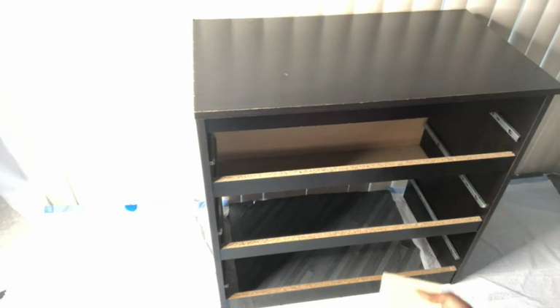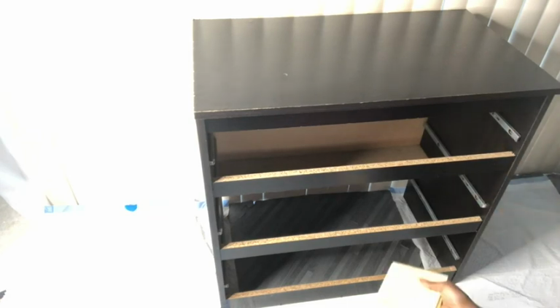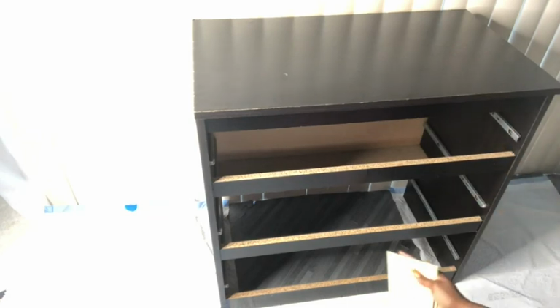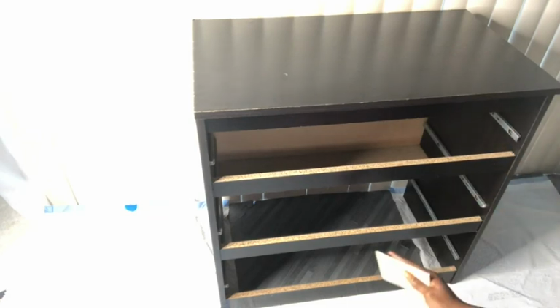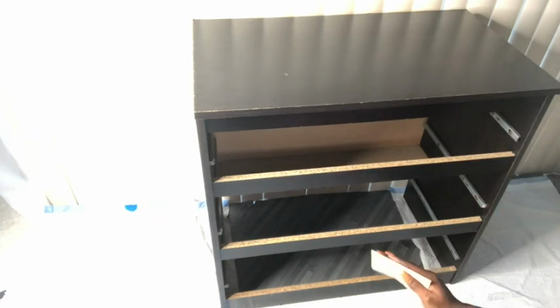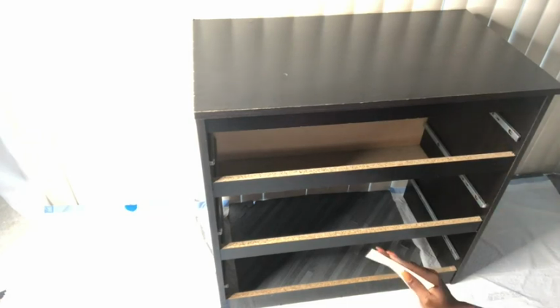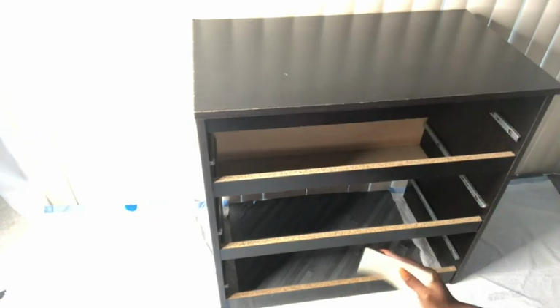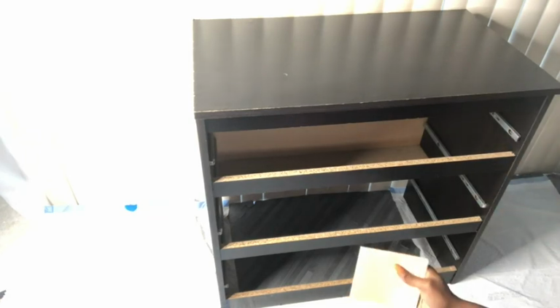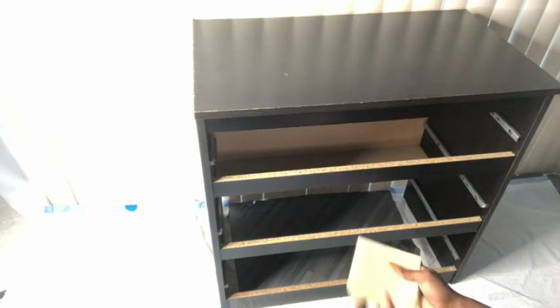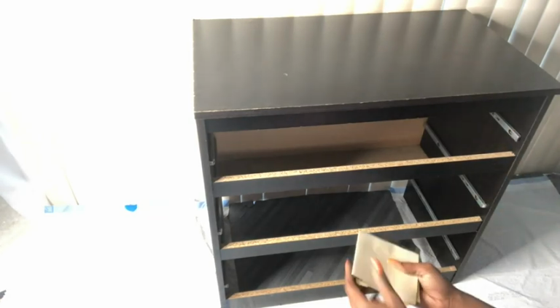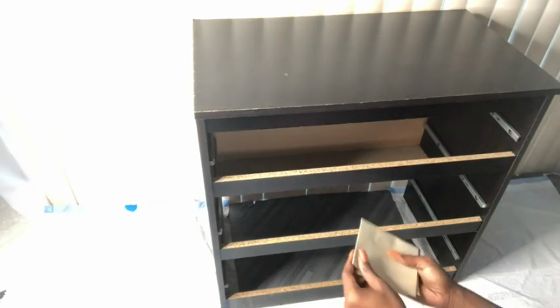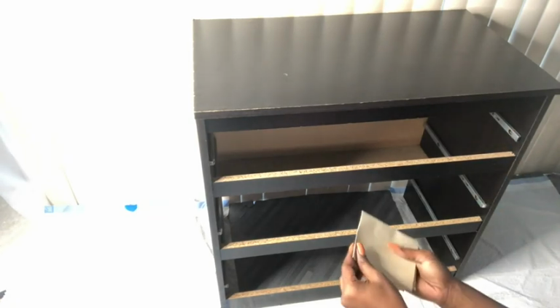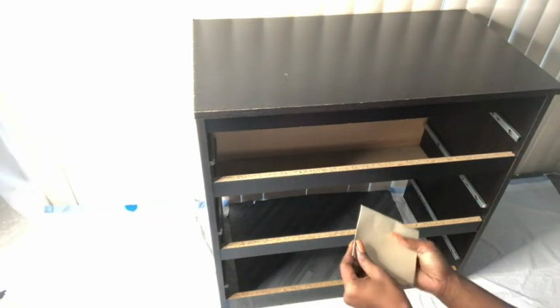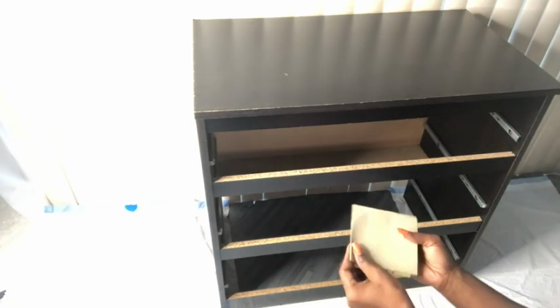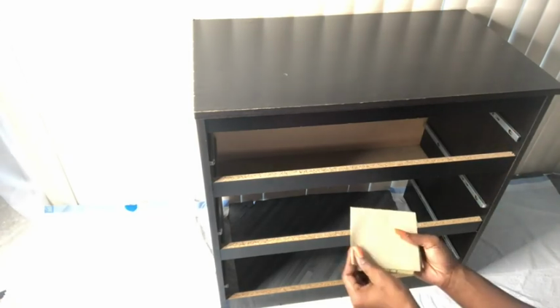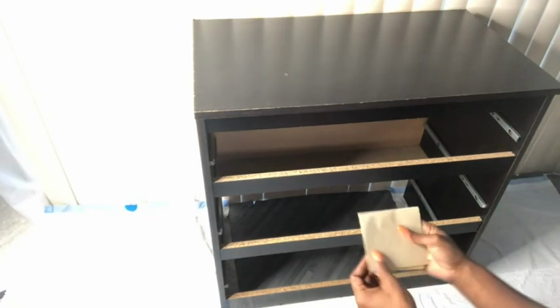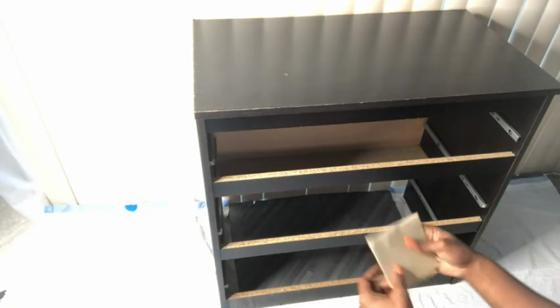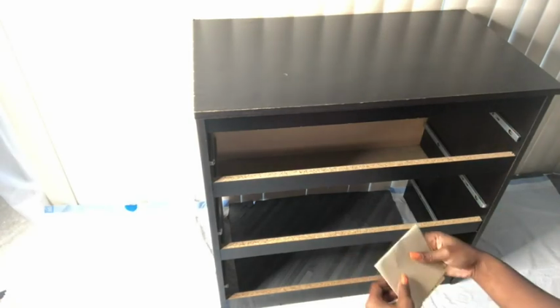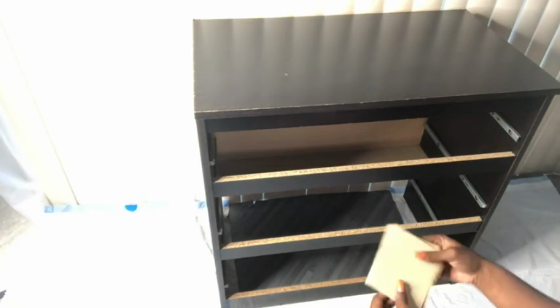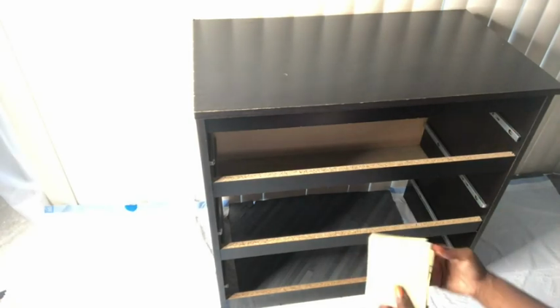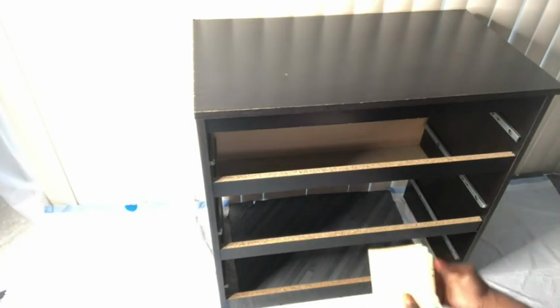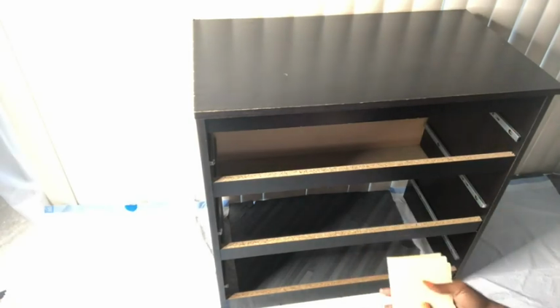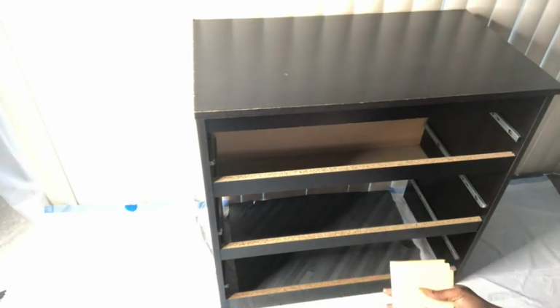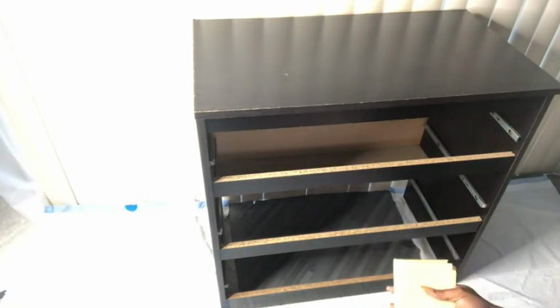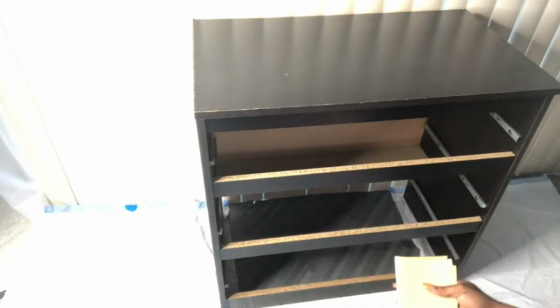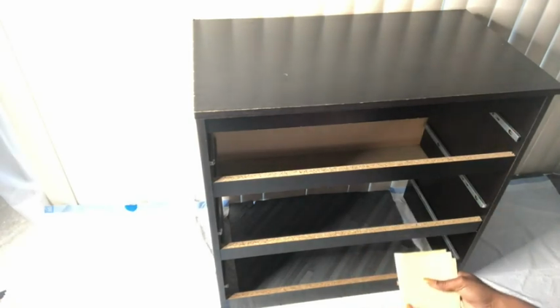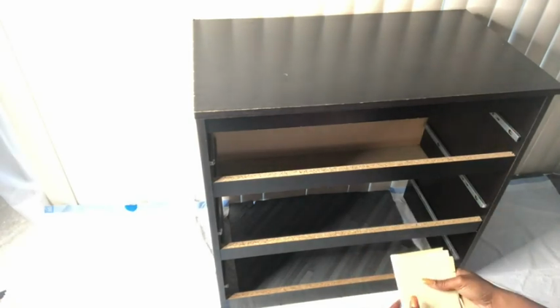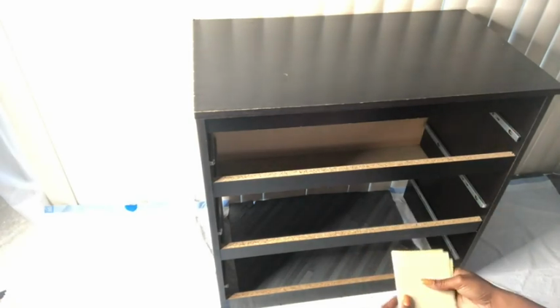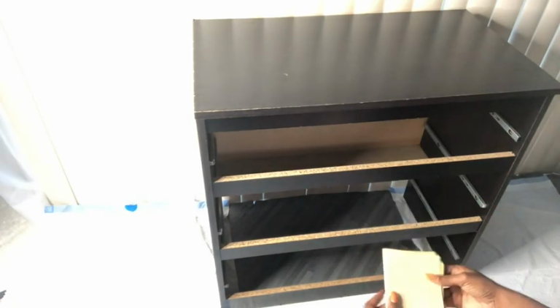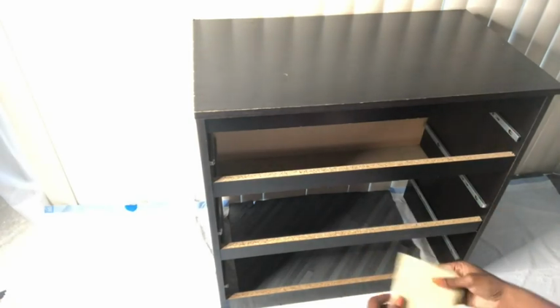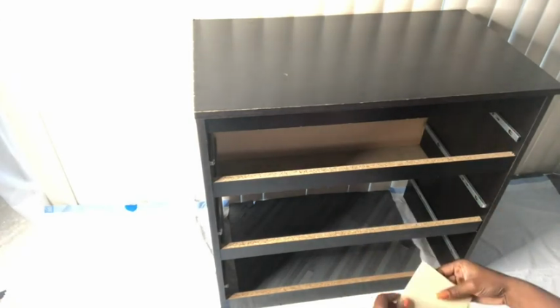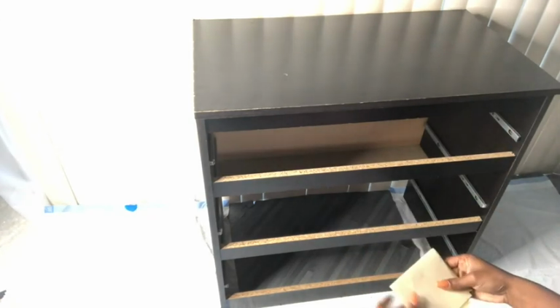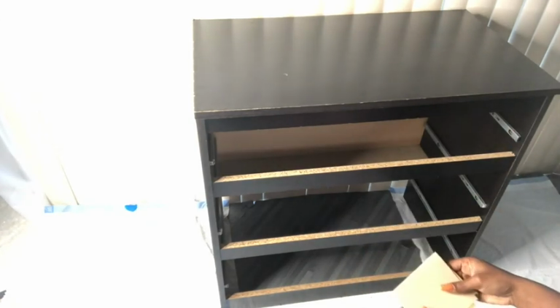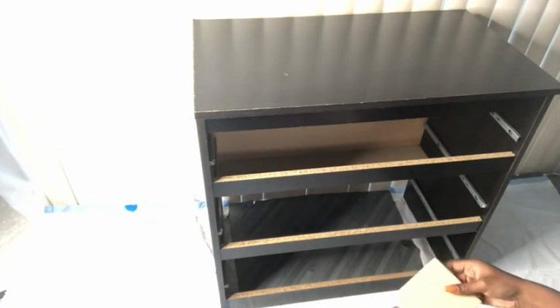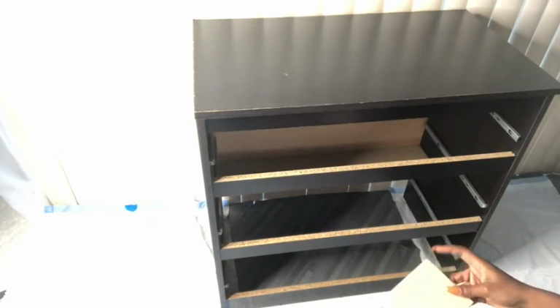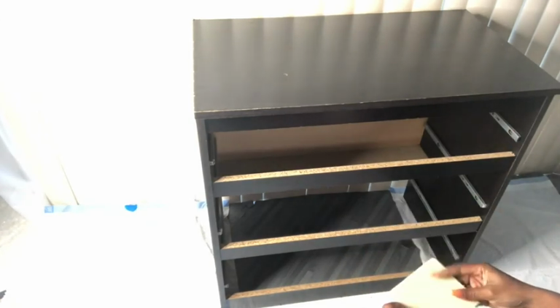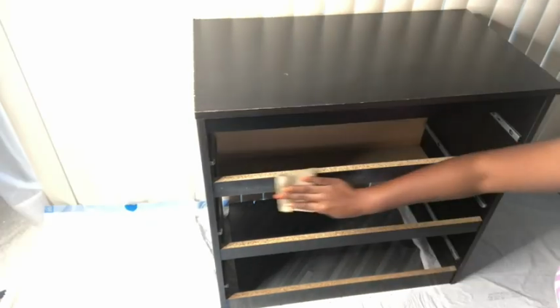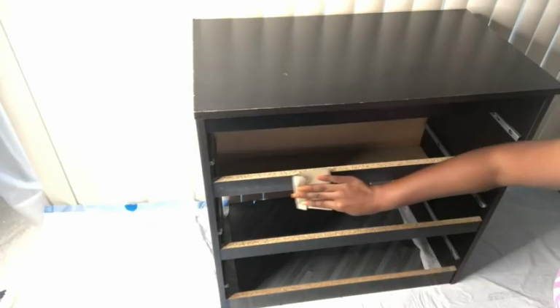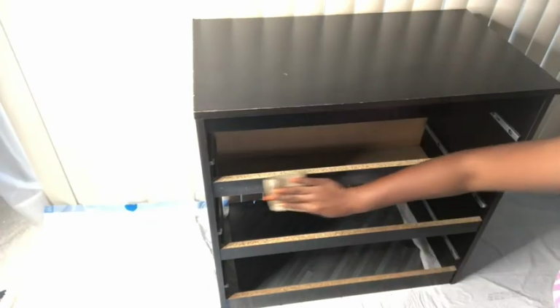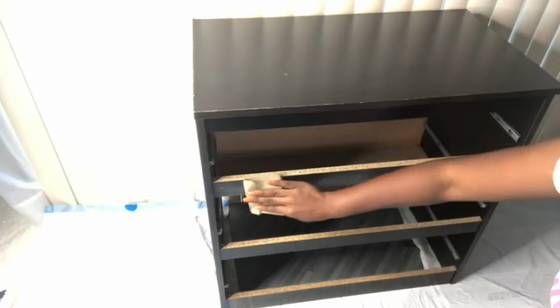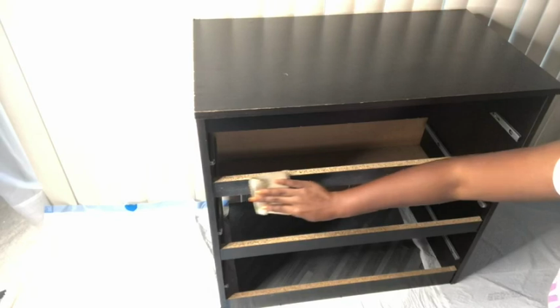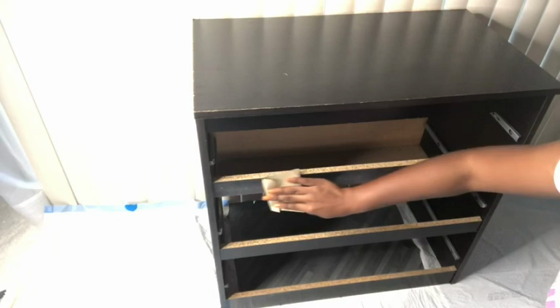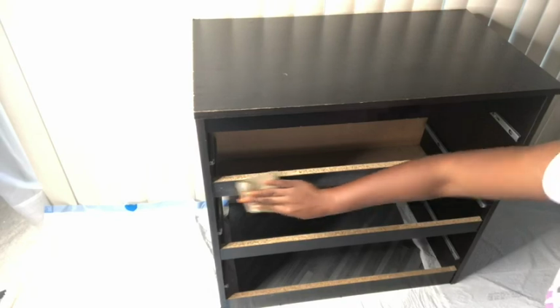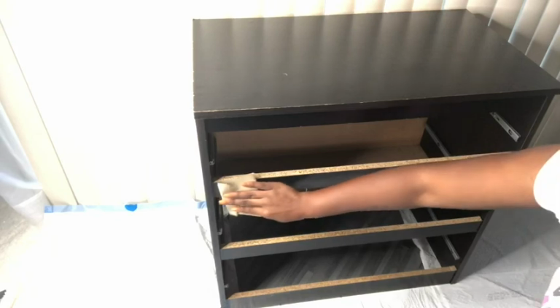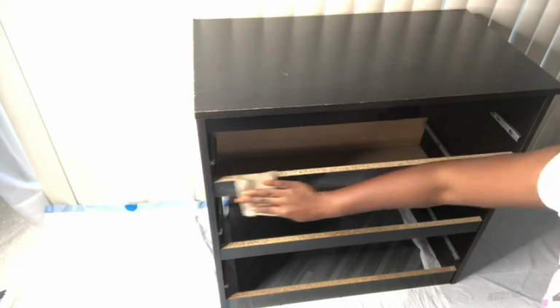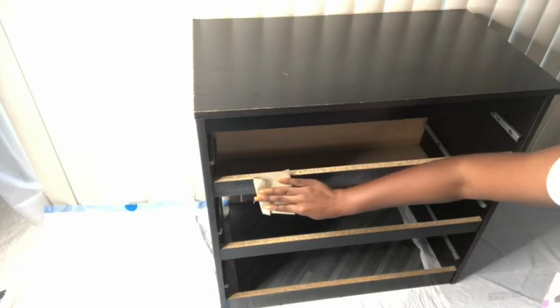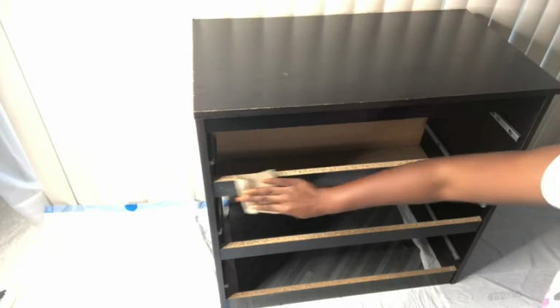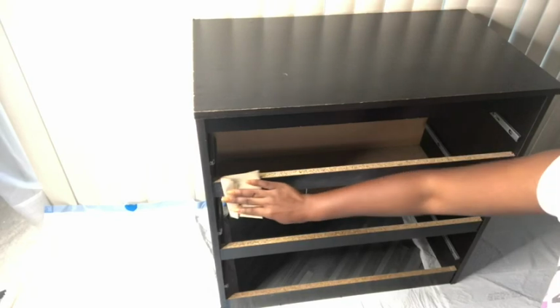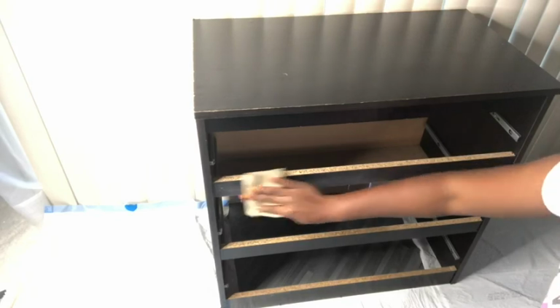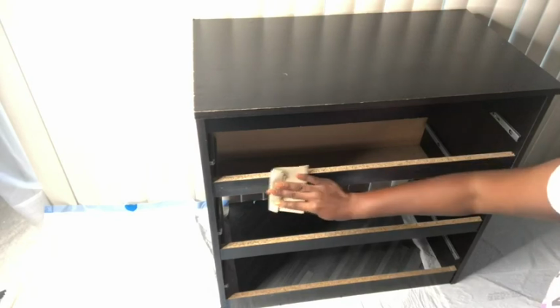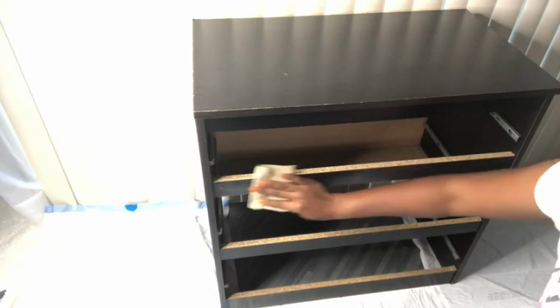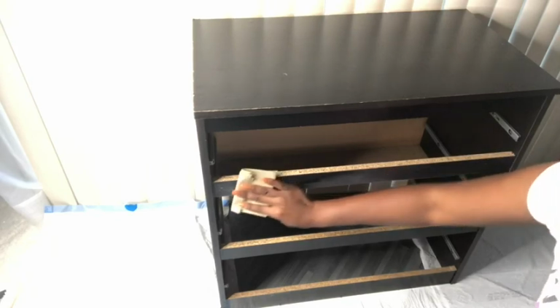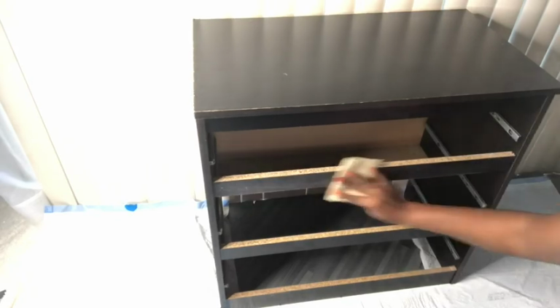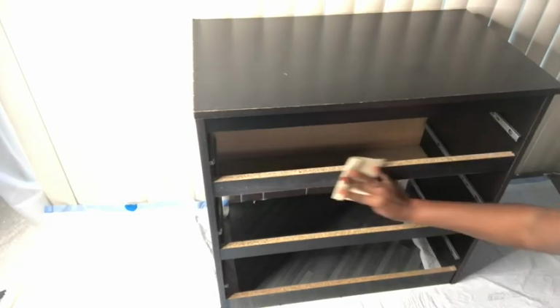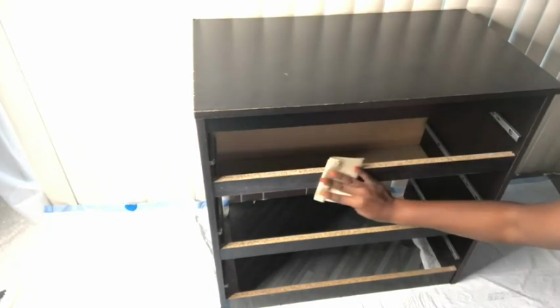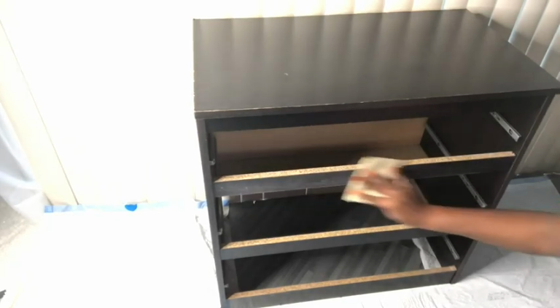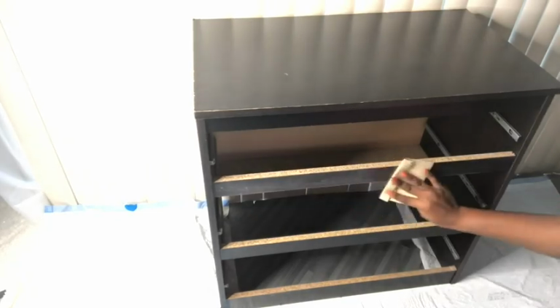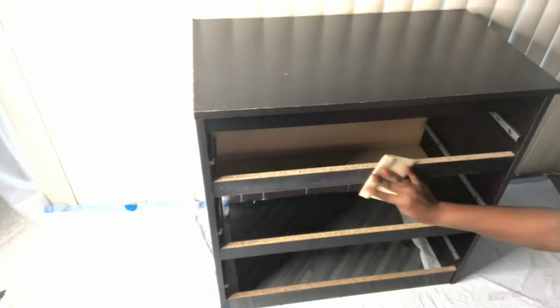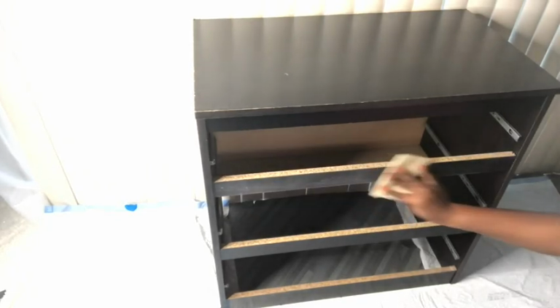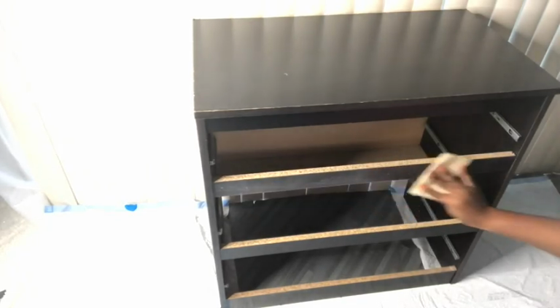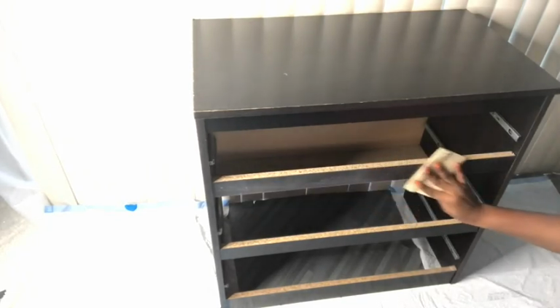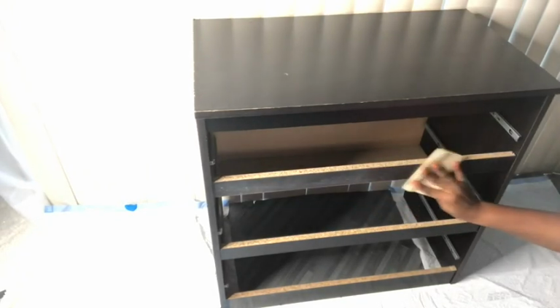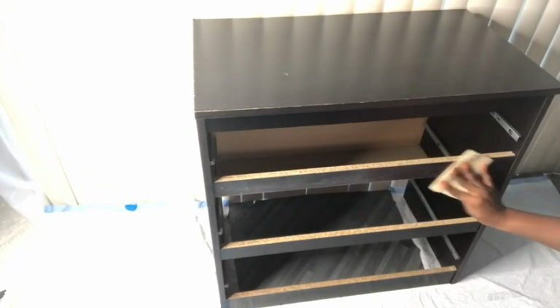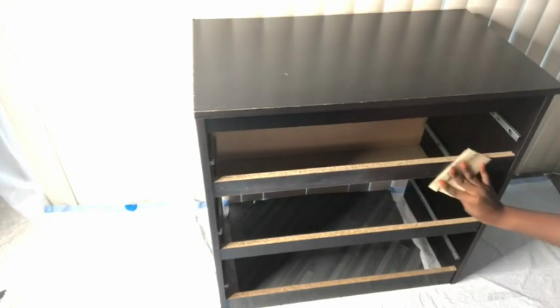Now what I'm going to do is to lightly sand down the whole thing, including the drawers, and wipe it down to get it ready for painting.